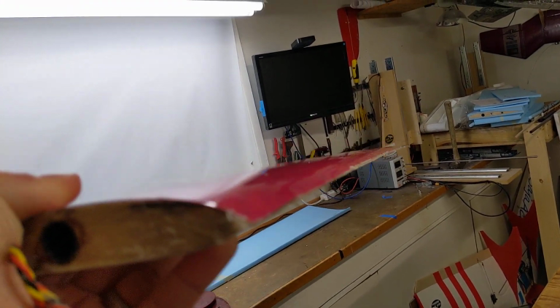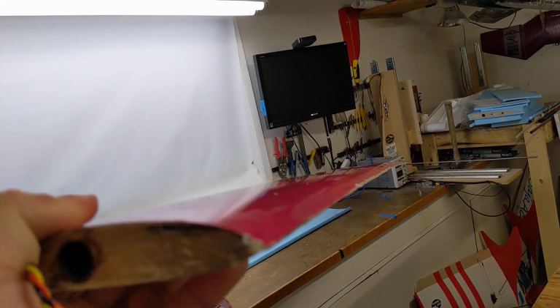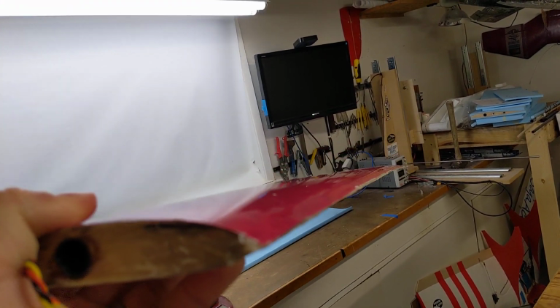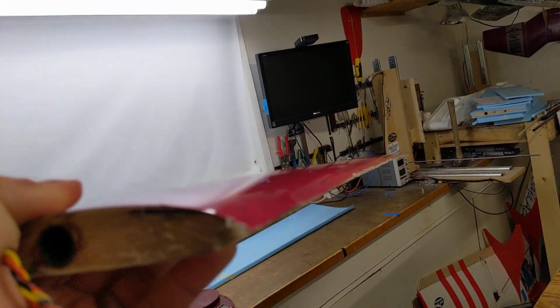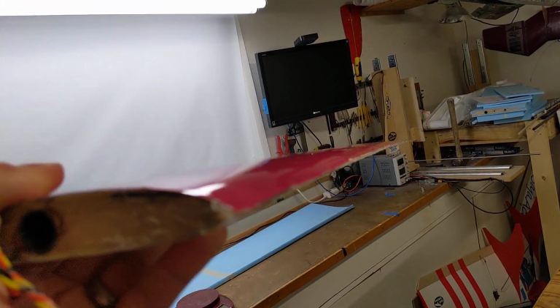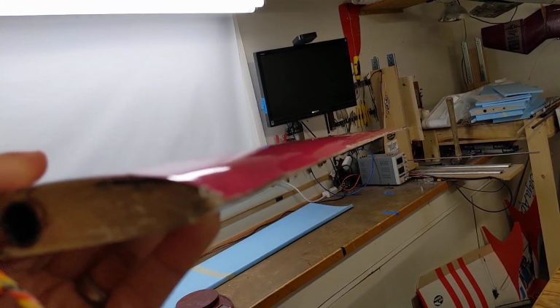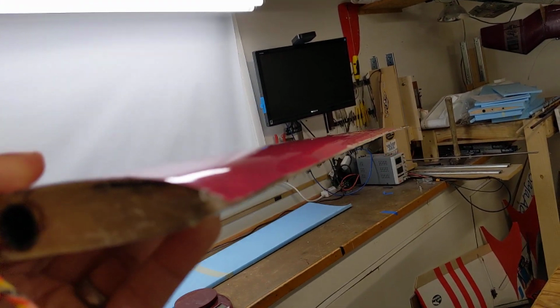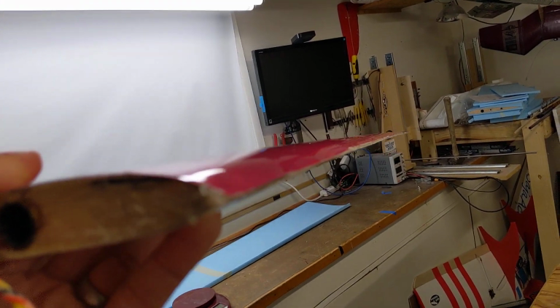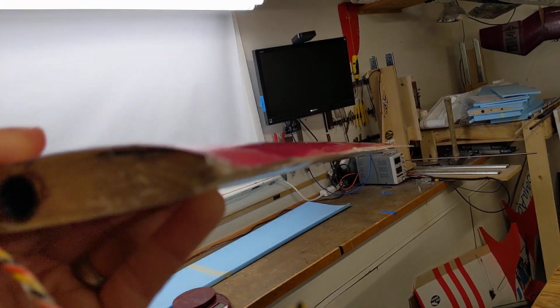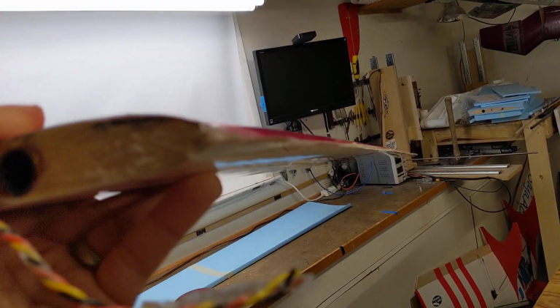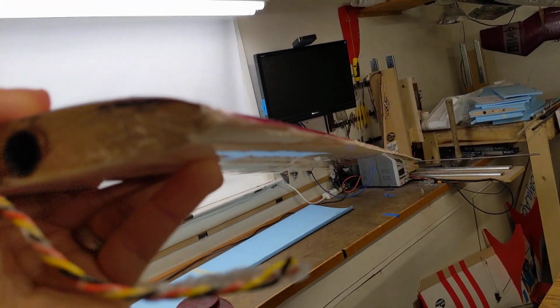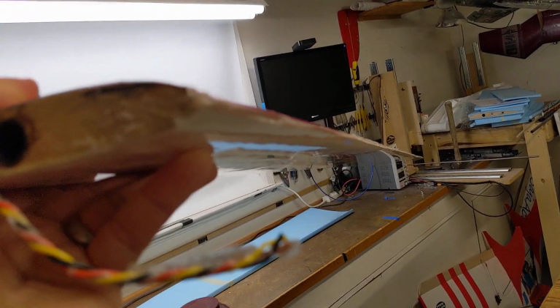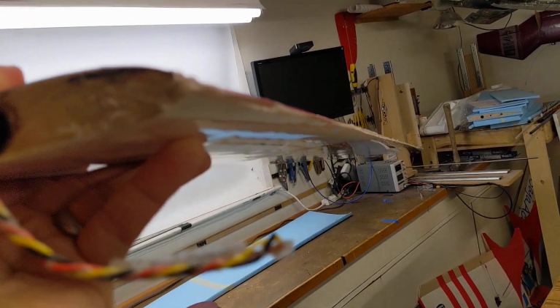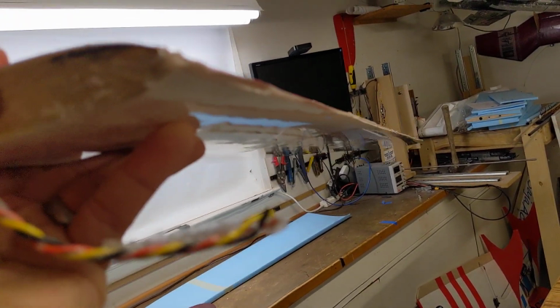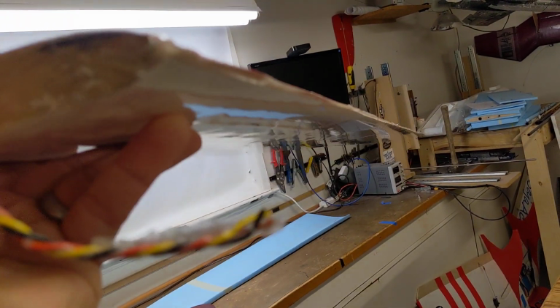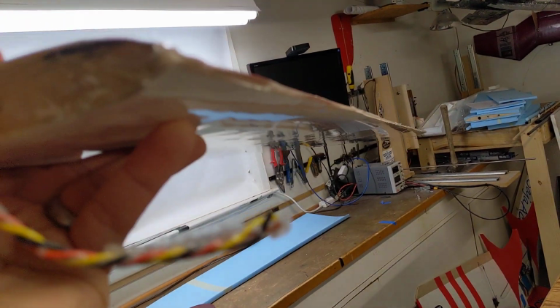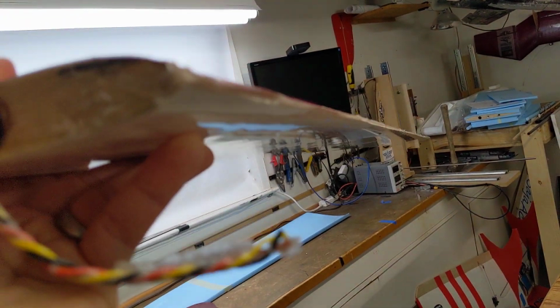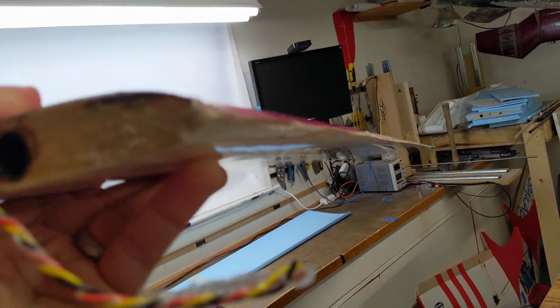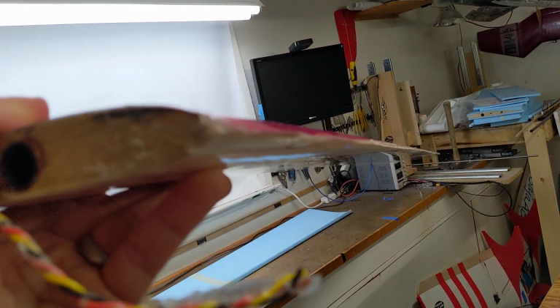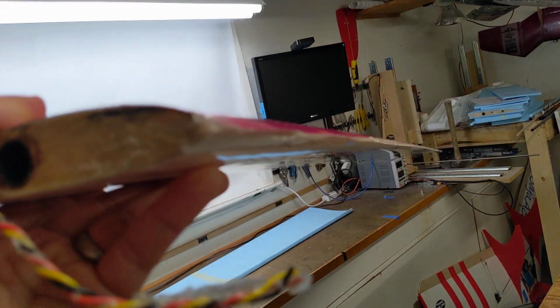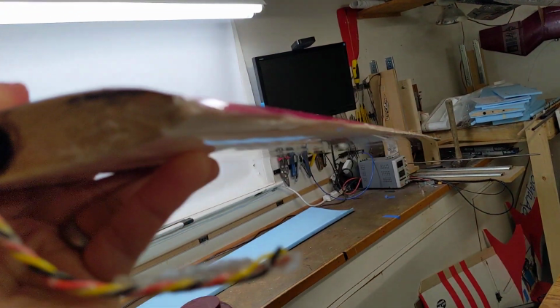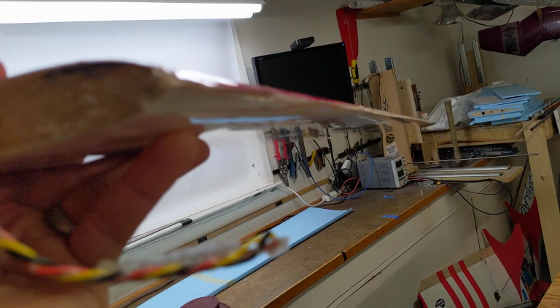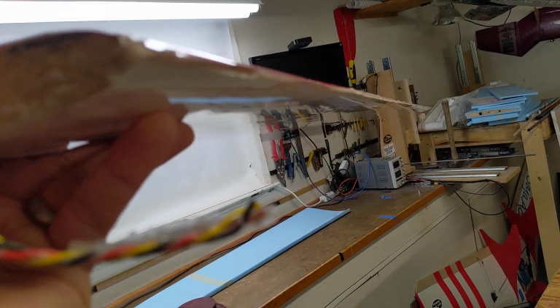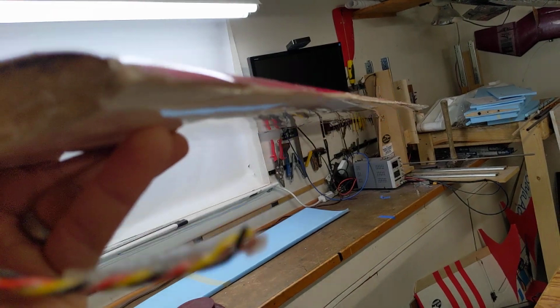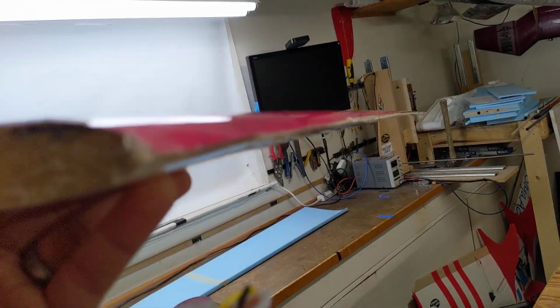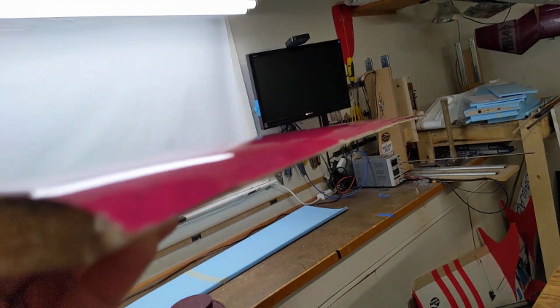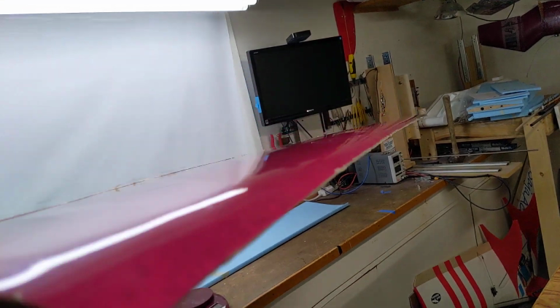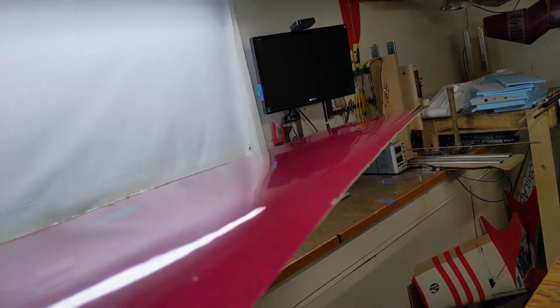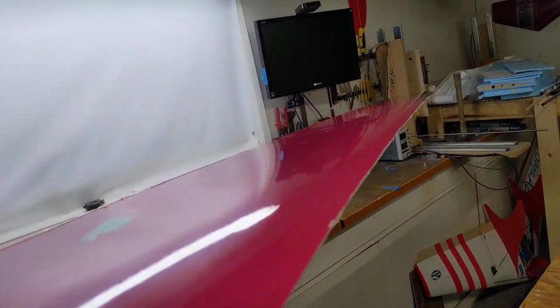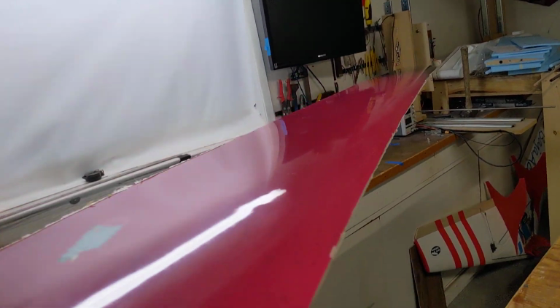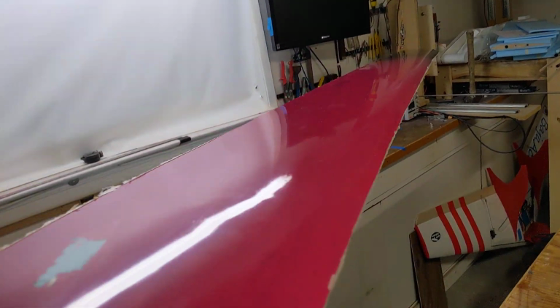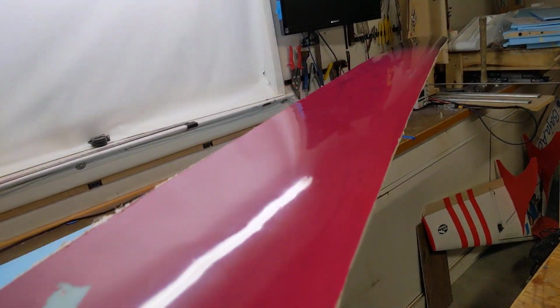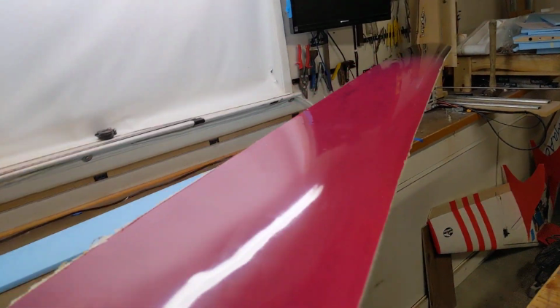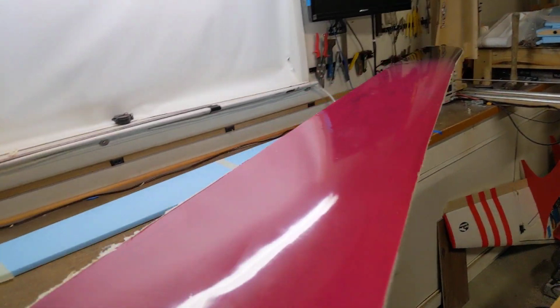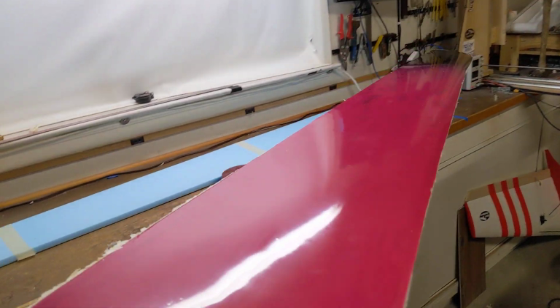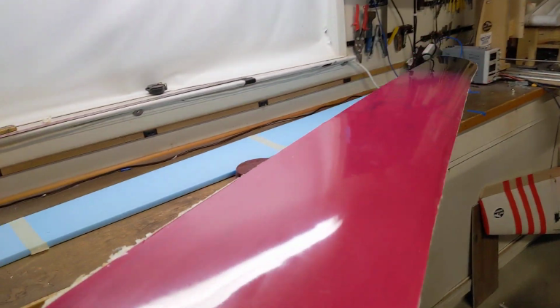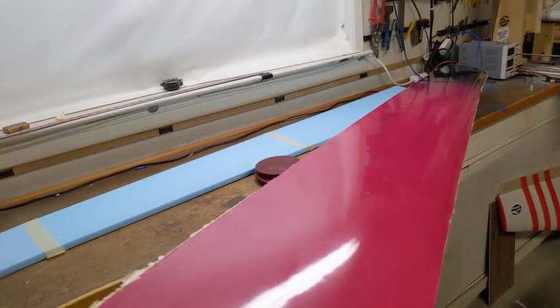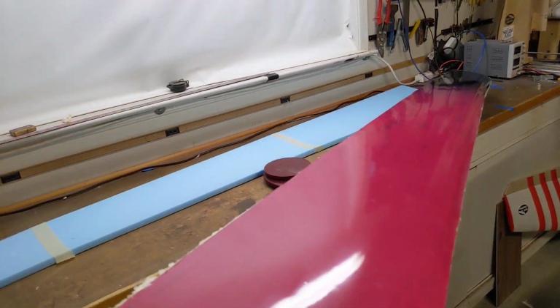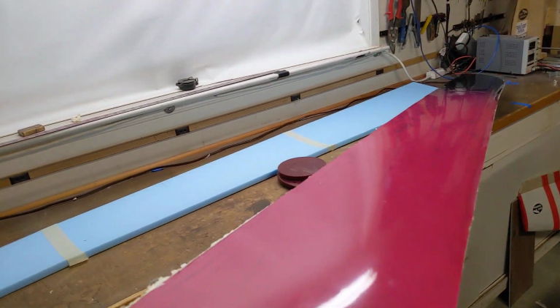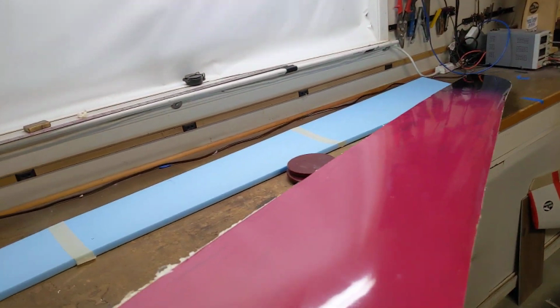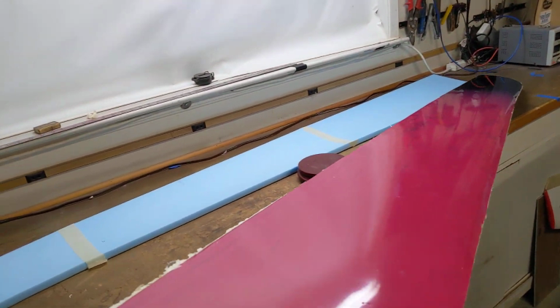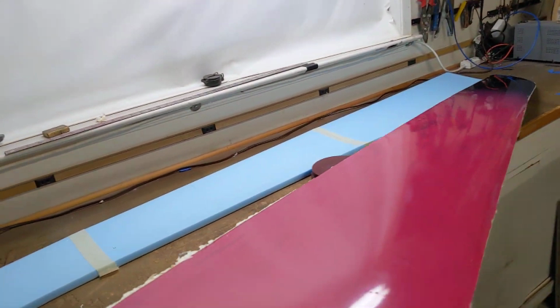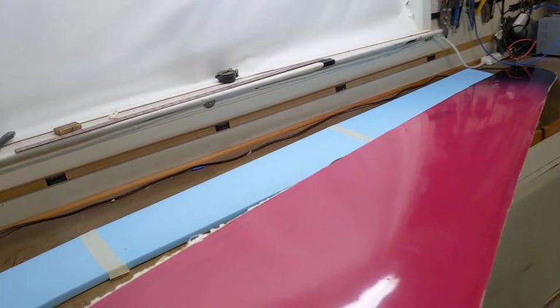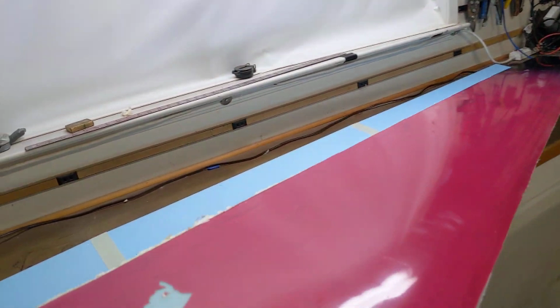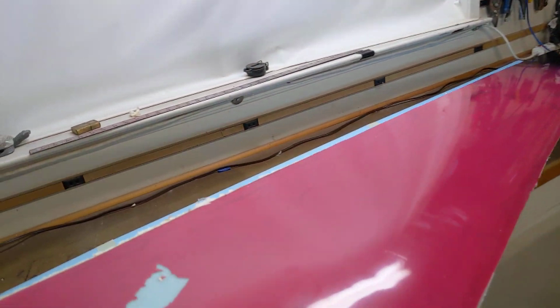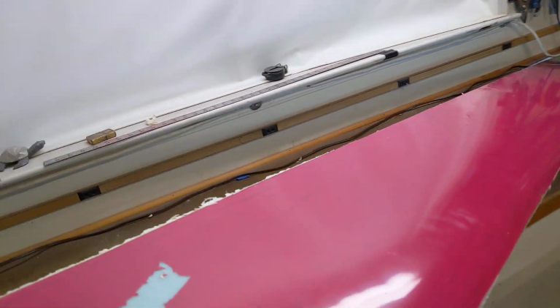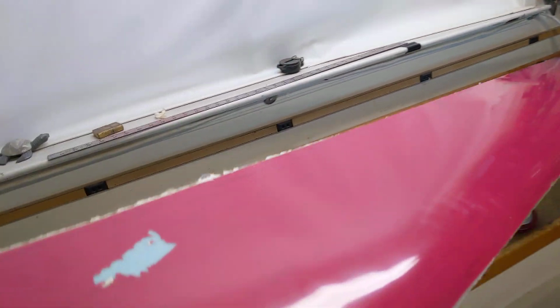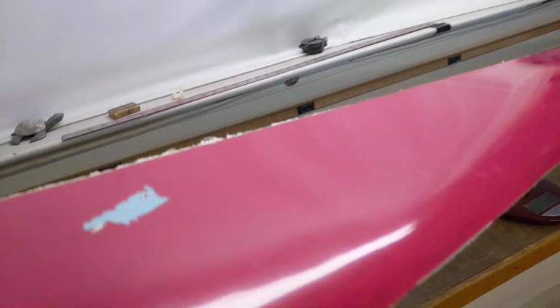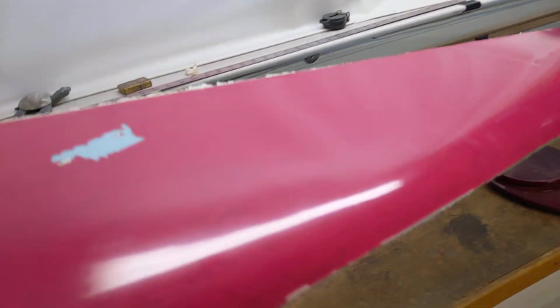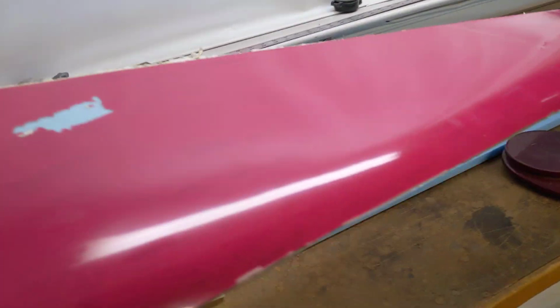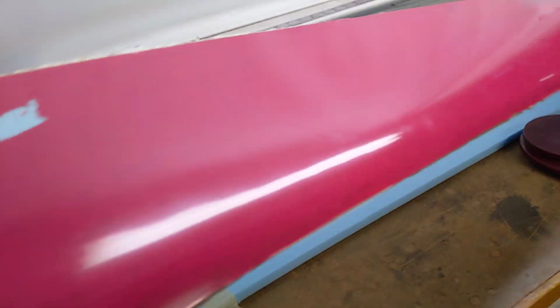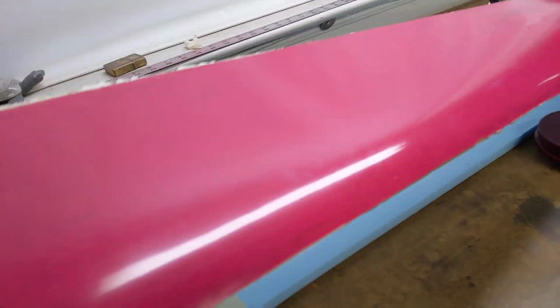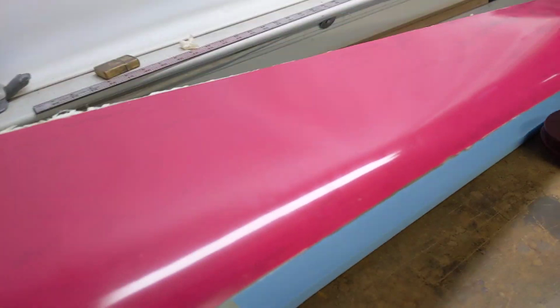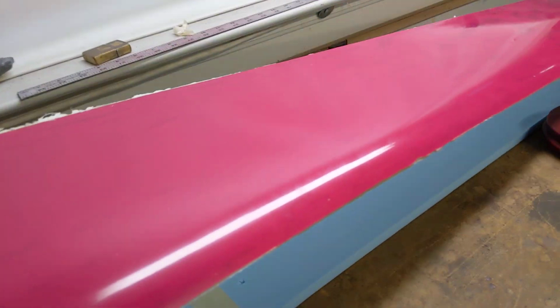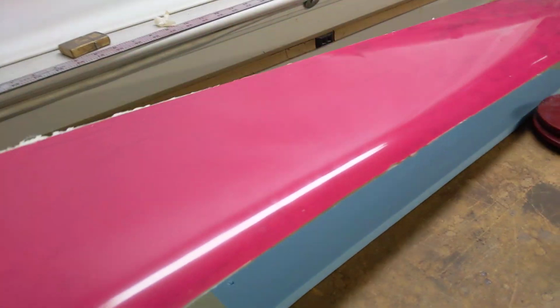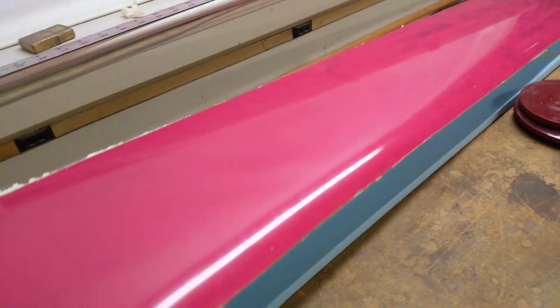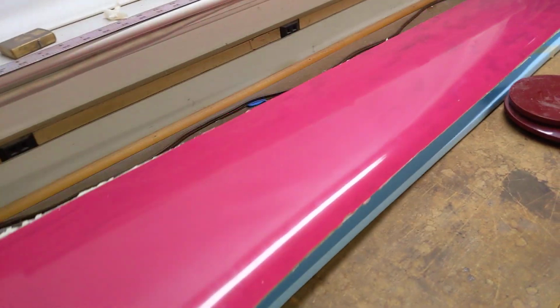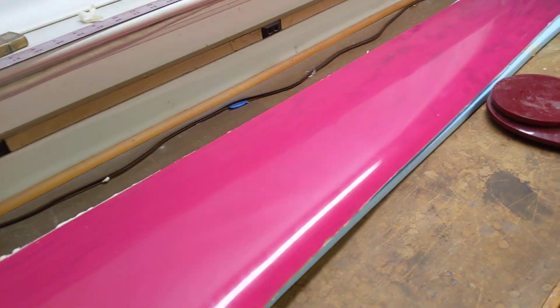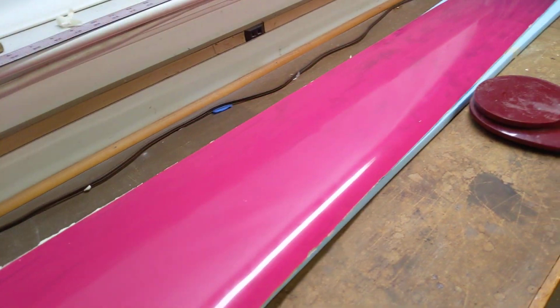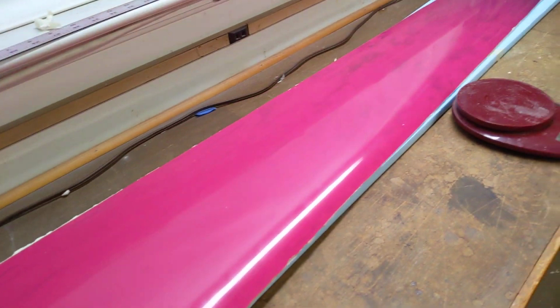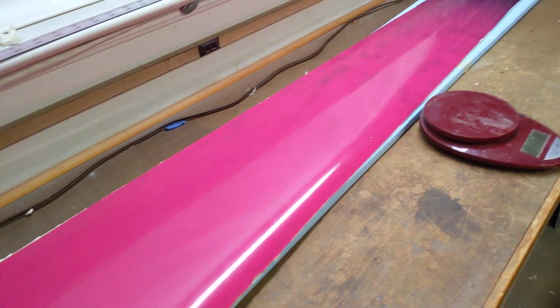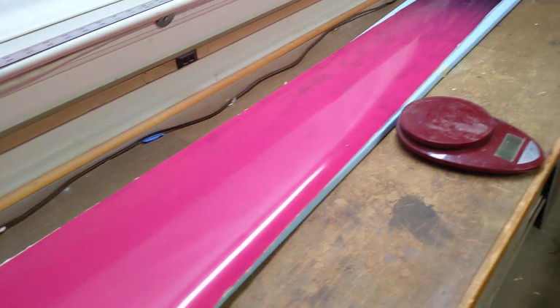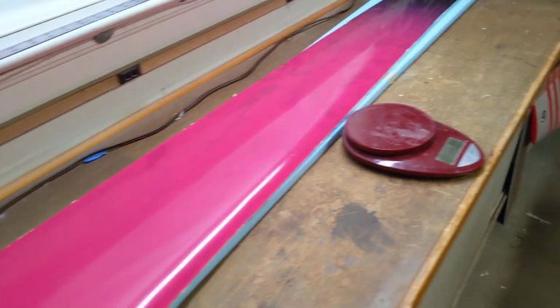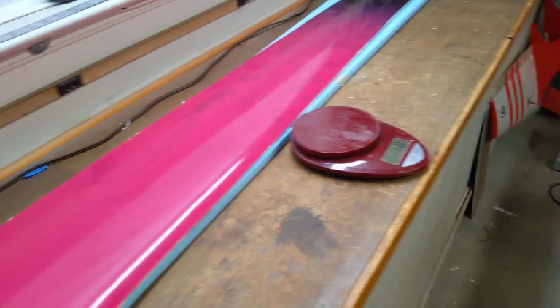Let me show the flex - picking it up - it's not really moving at all, it's pretty darn stiff. Pretty cool.